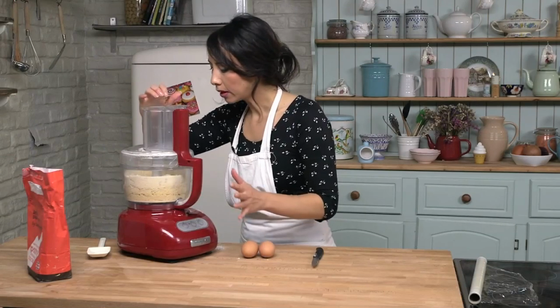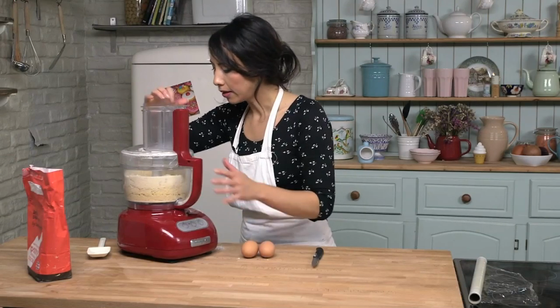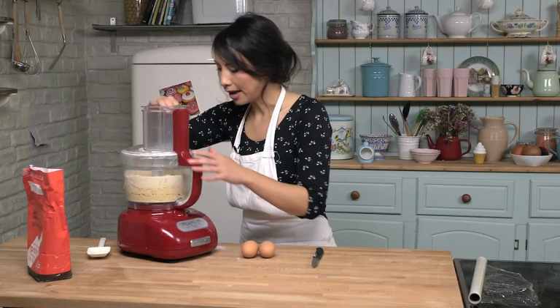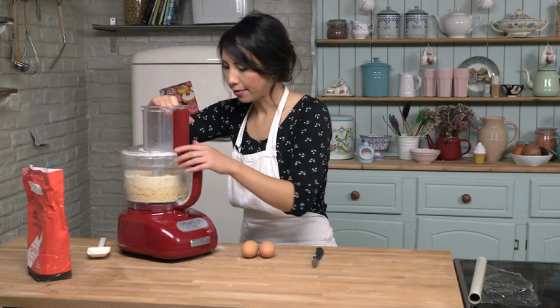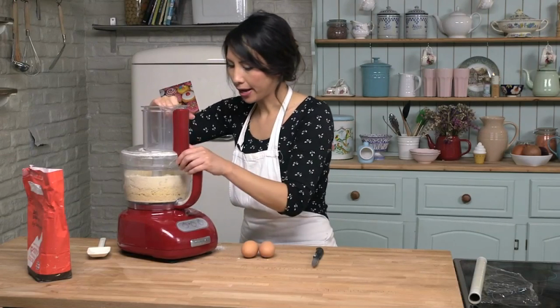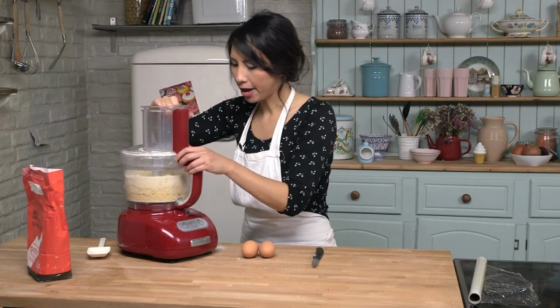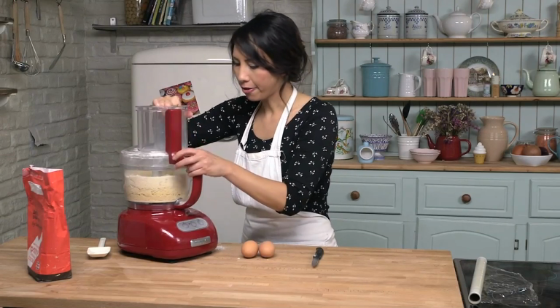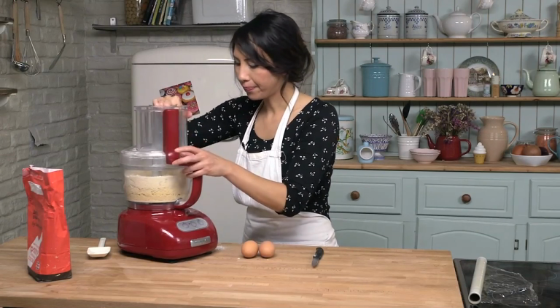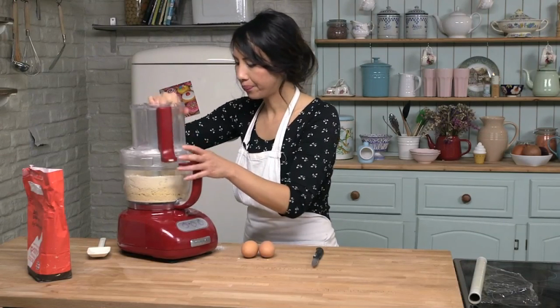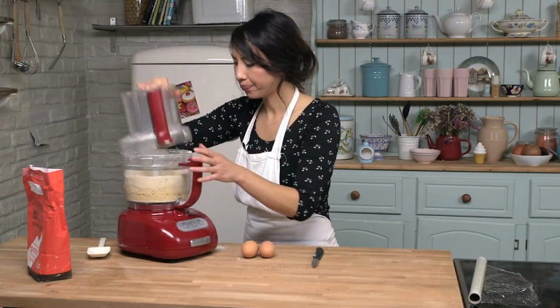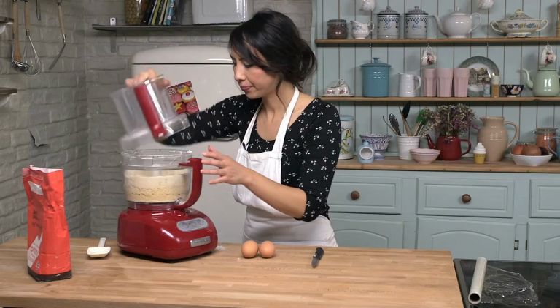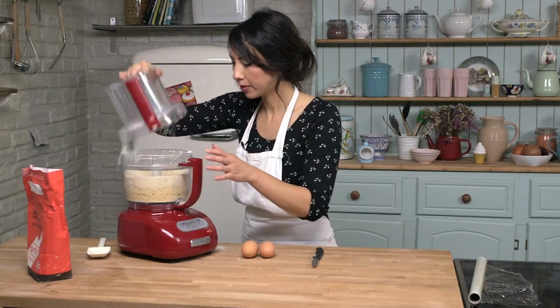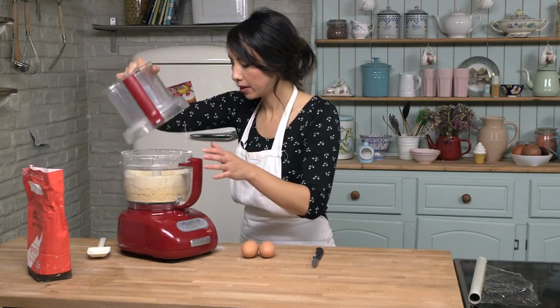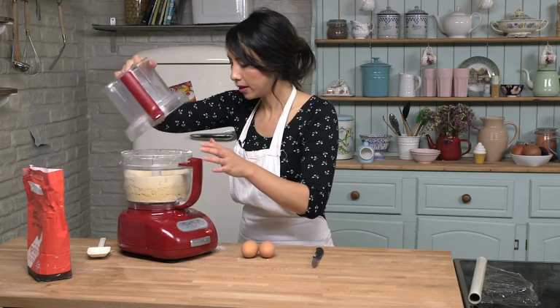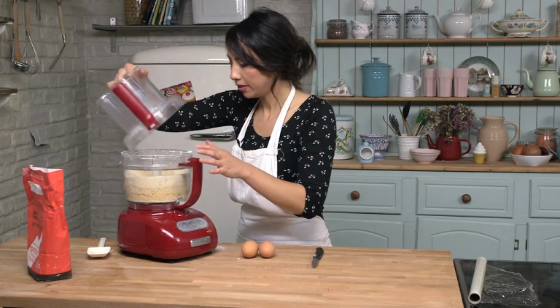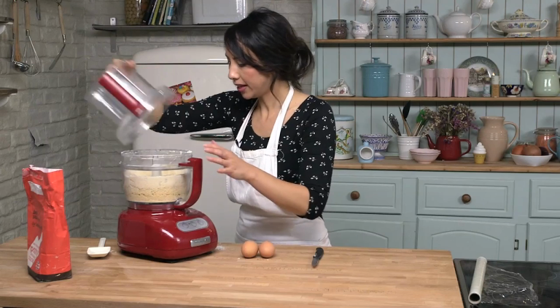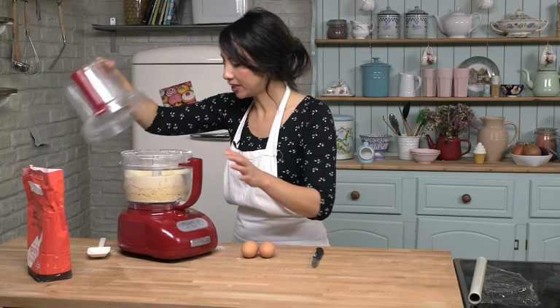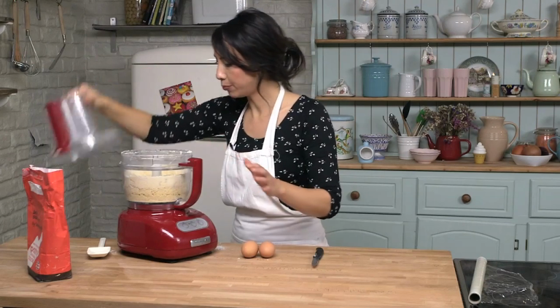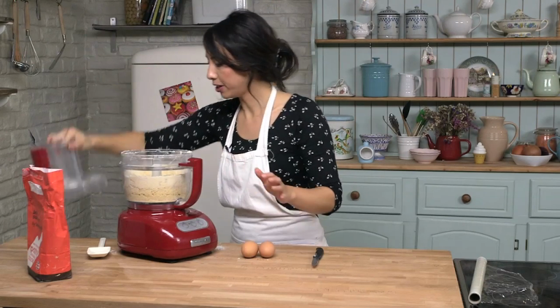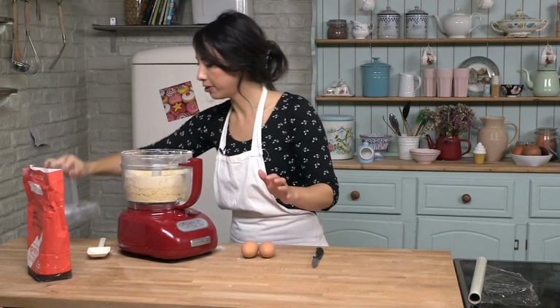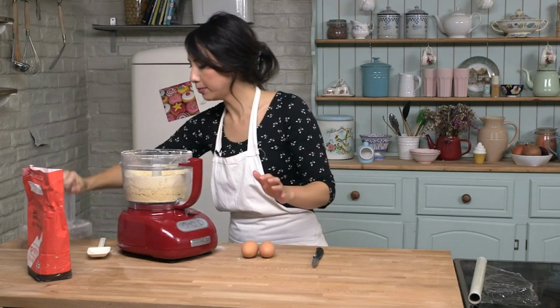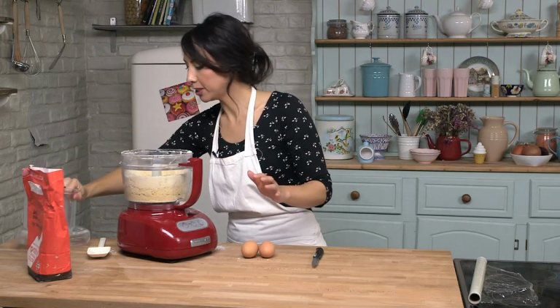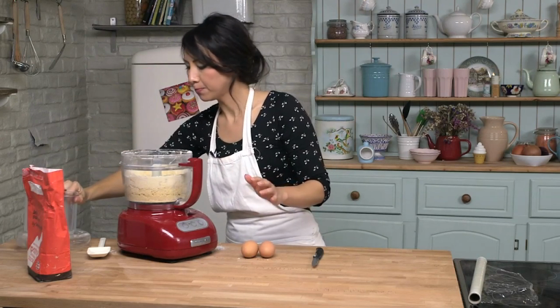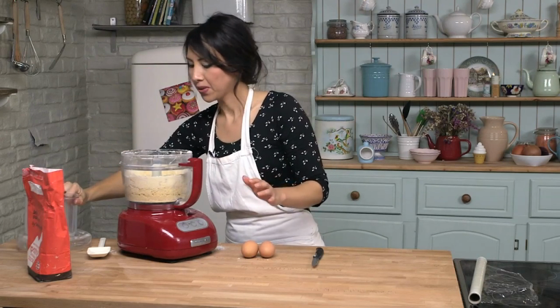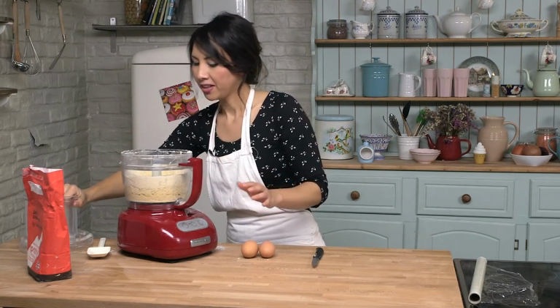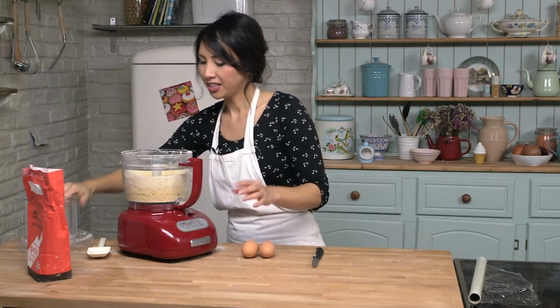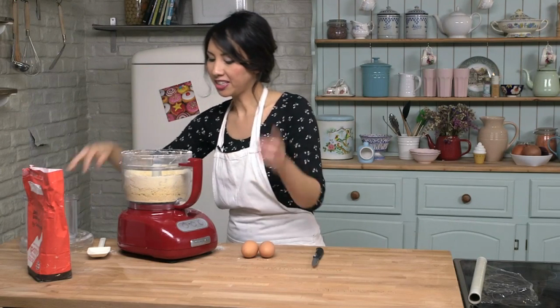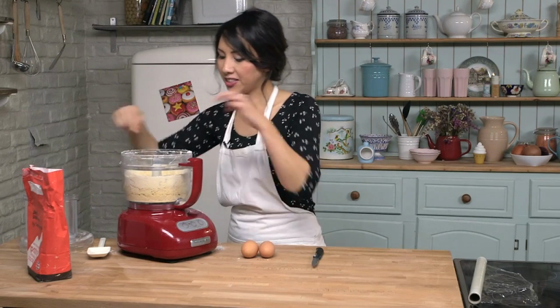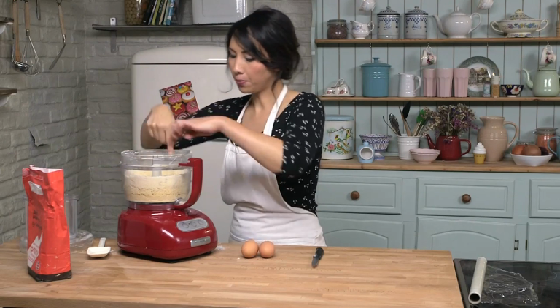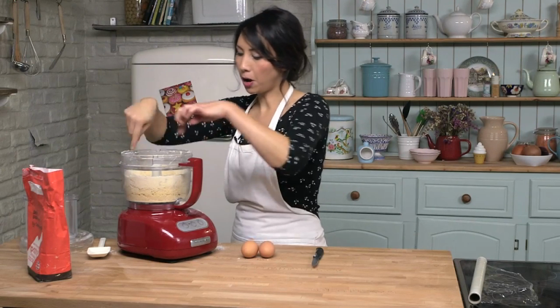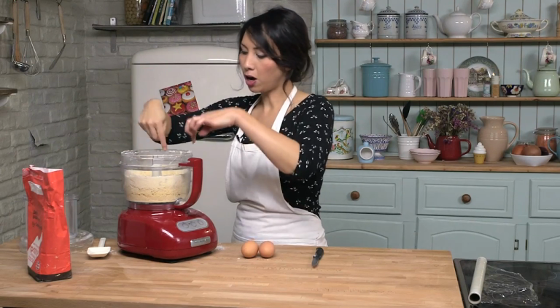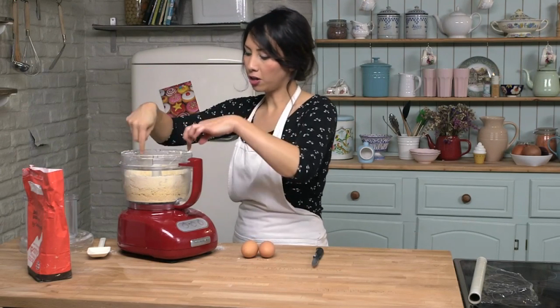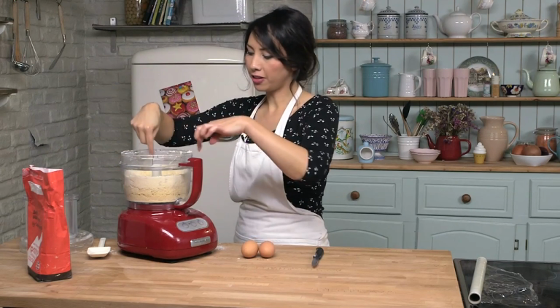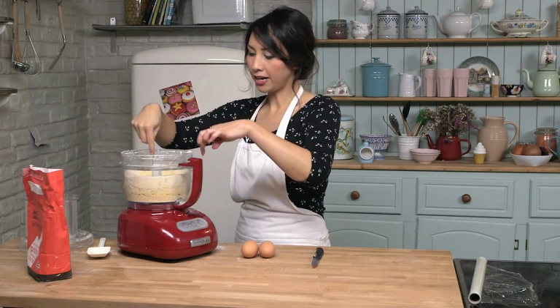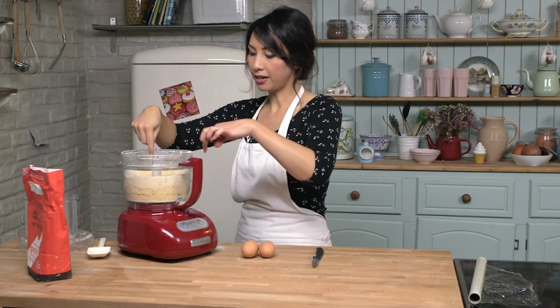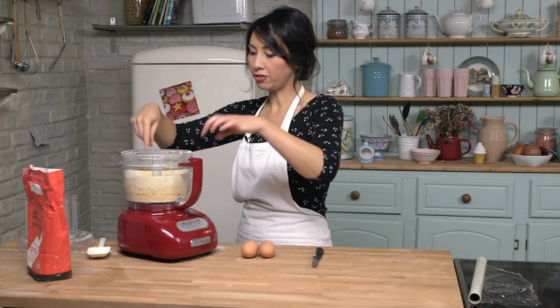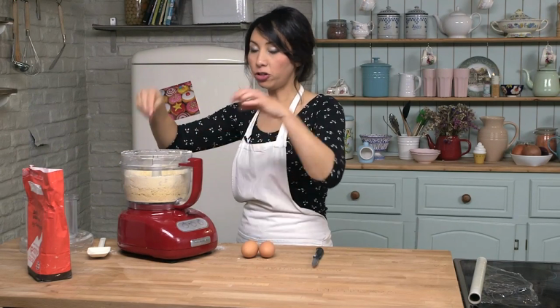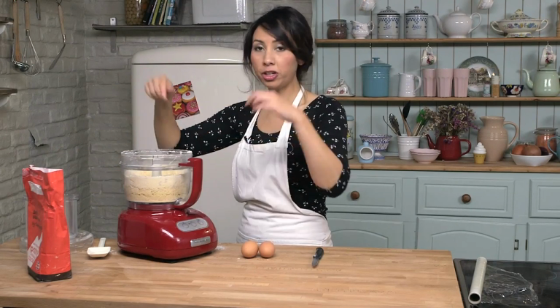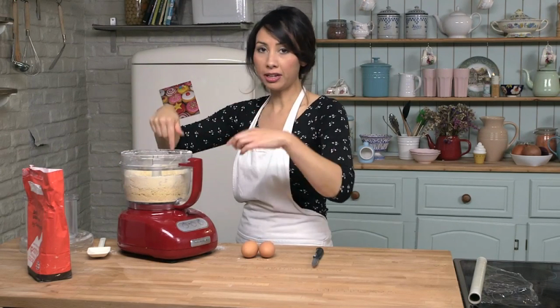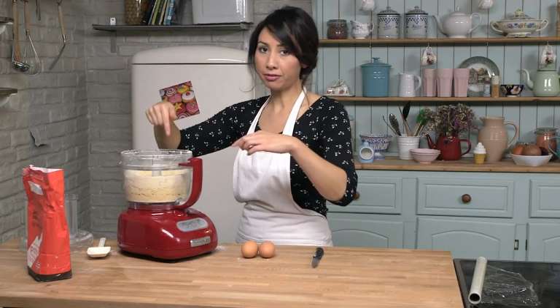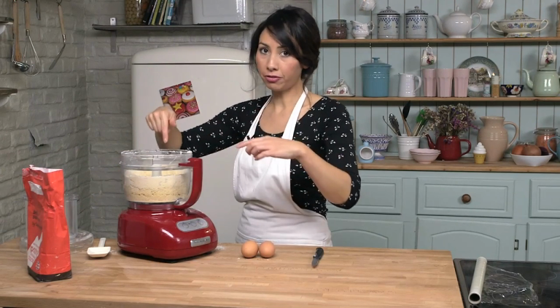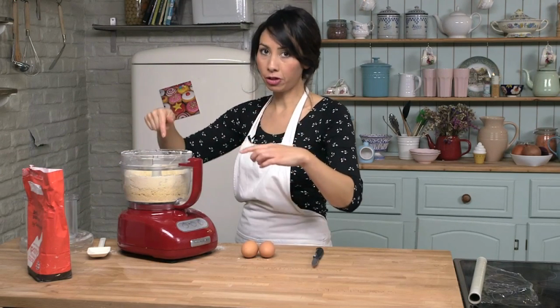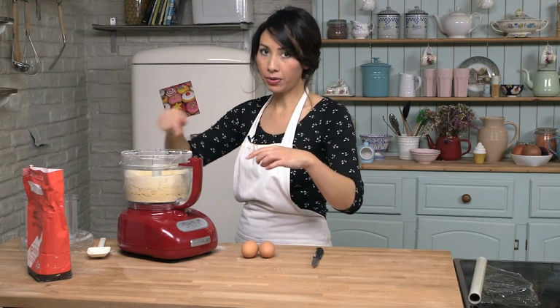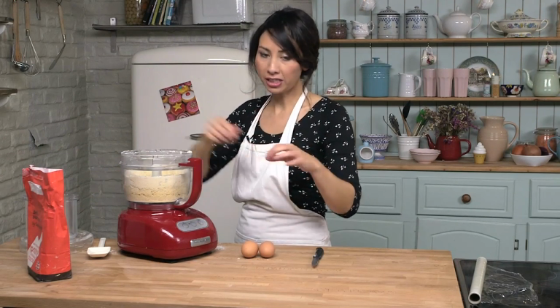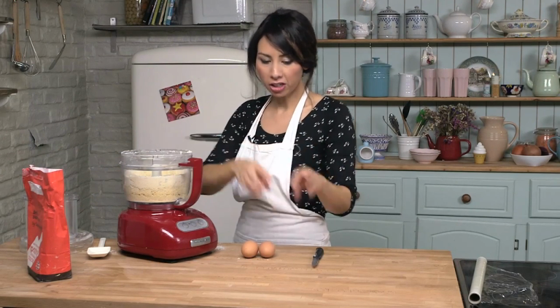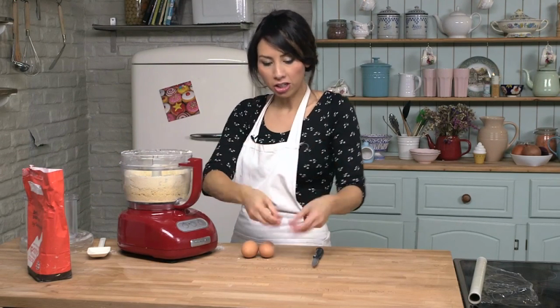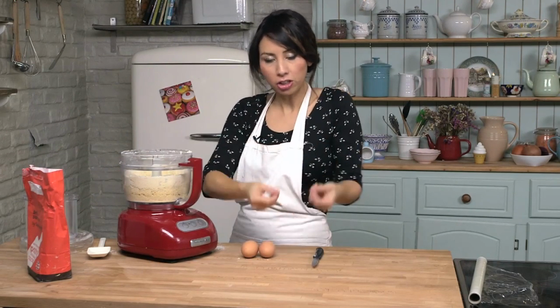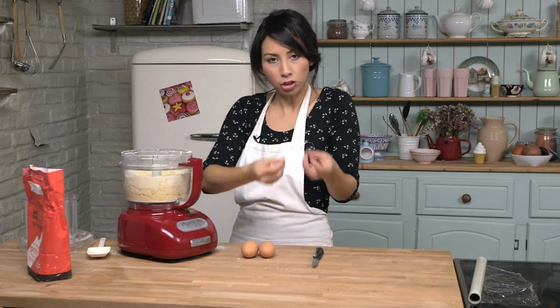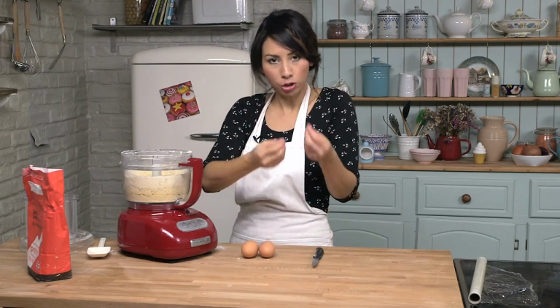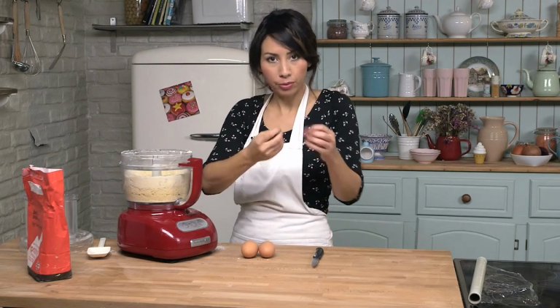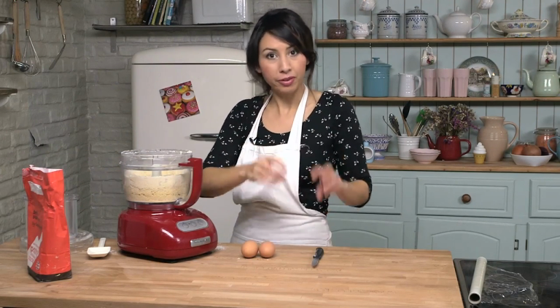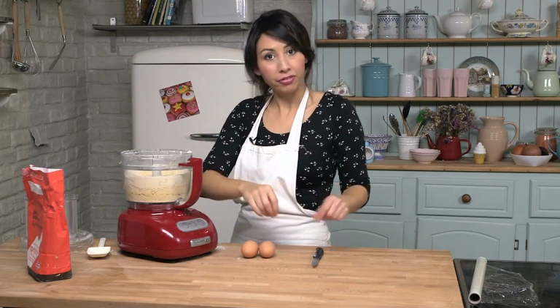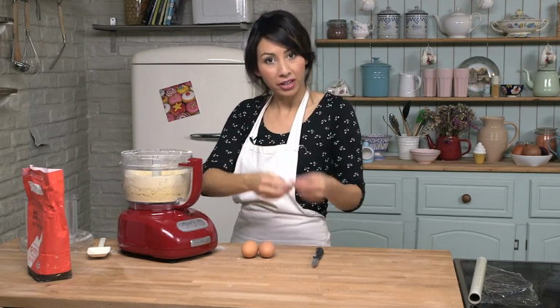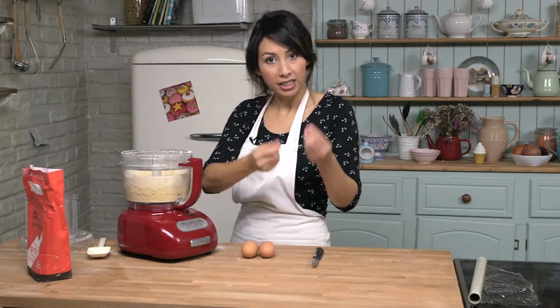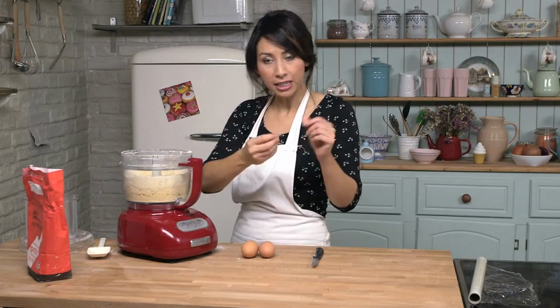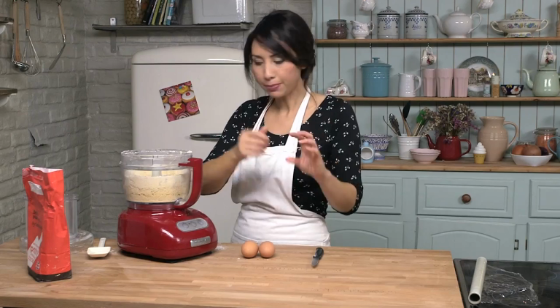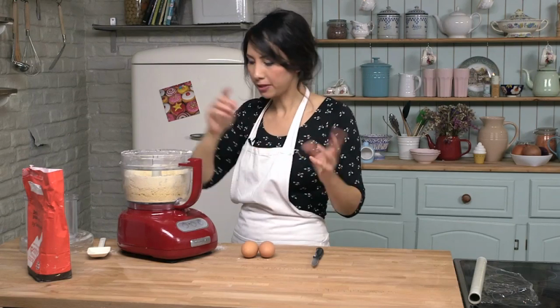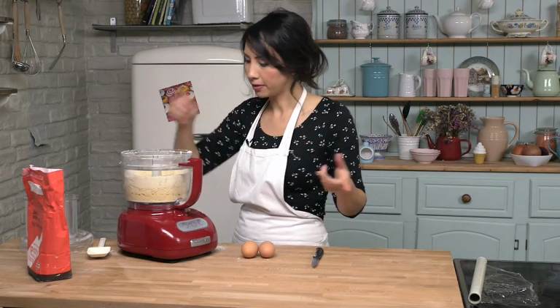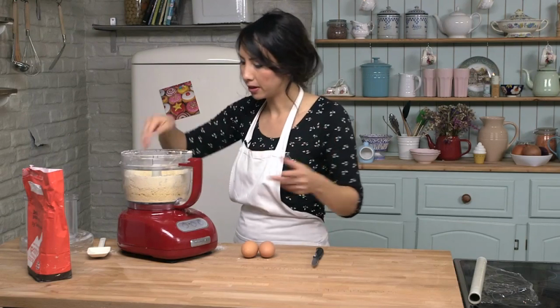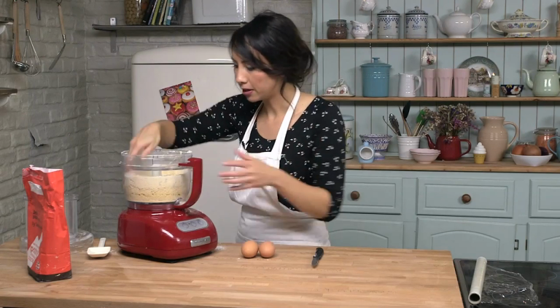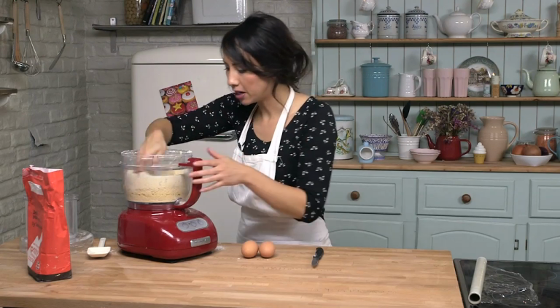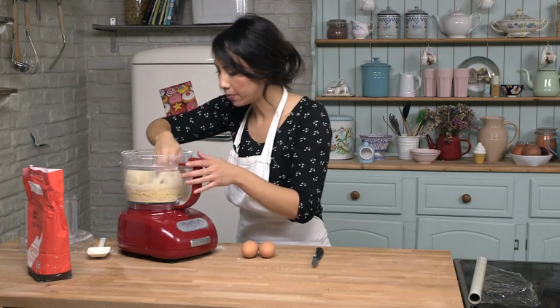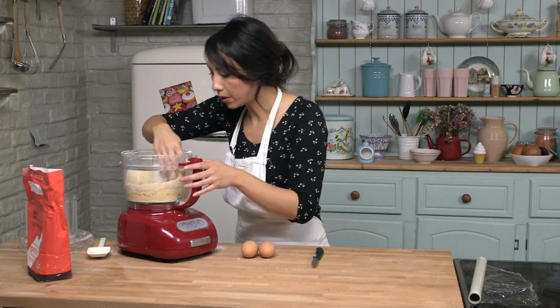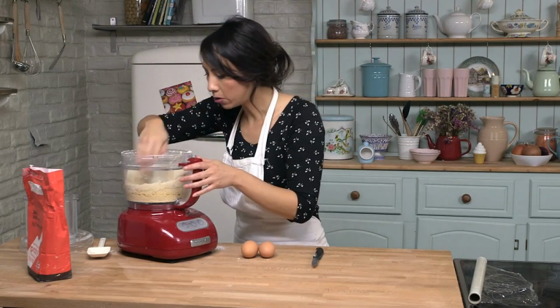There we go, that is breadcrumbs. This is the part that if you did not have a food mixer you can just do it with your fingertips and in a bowl.